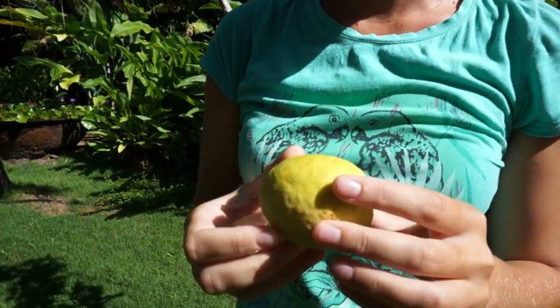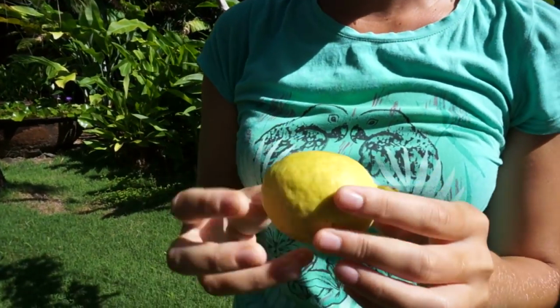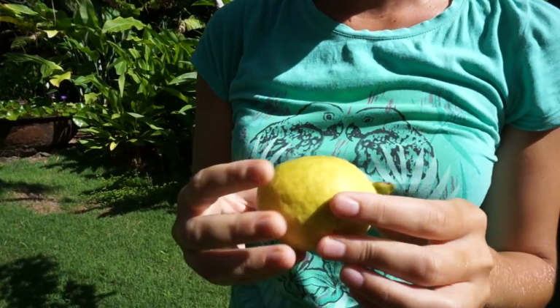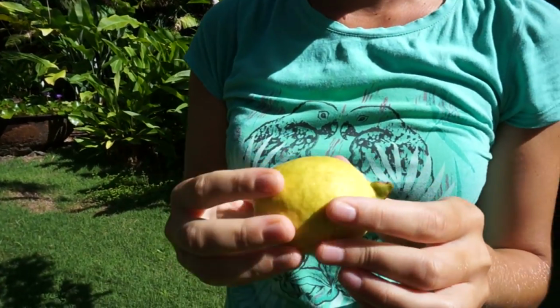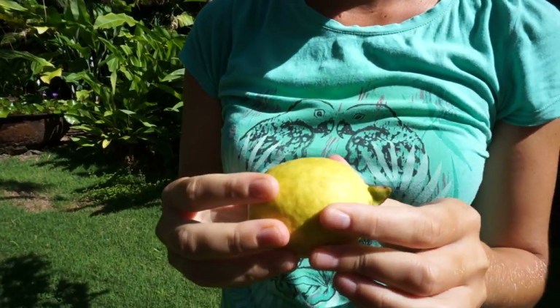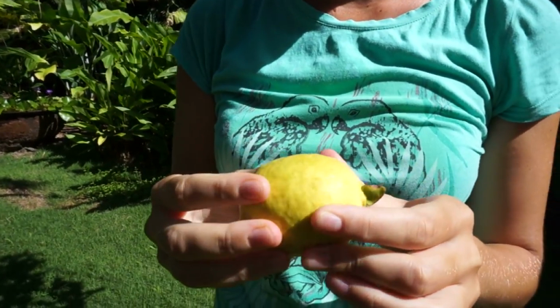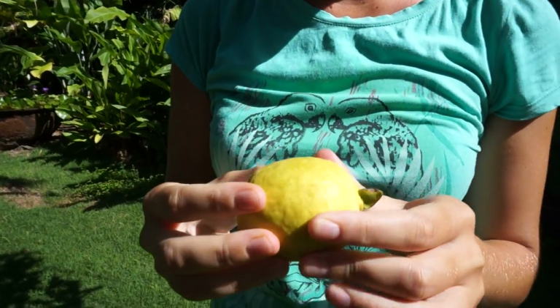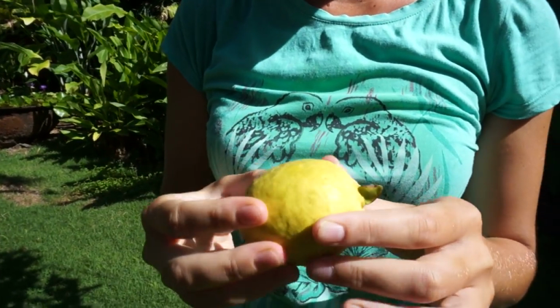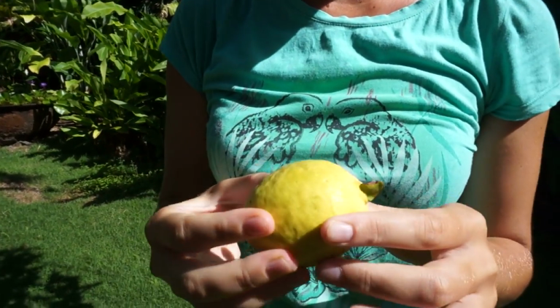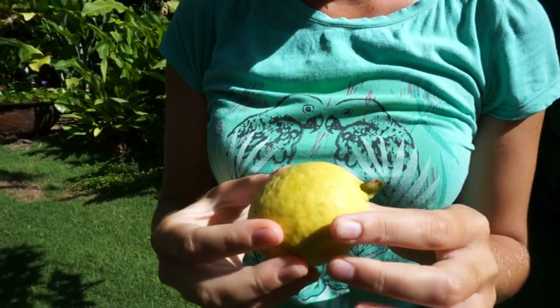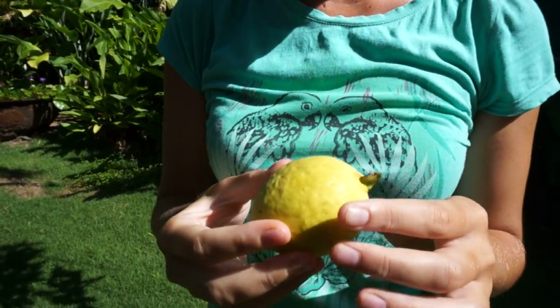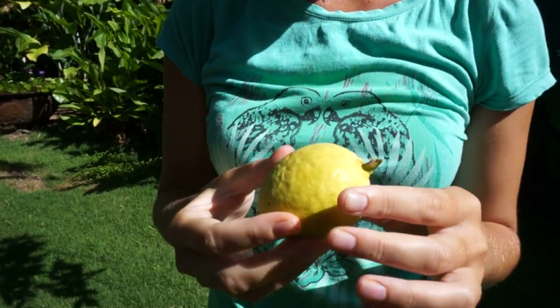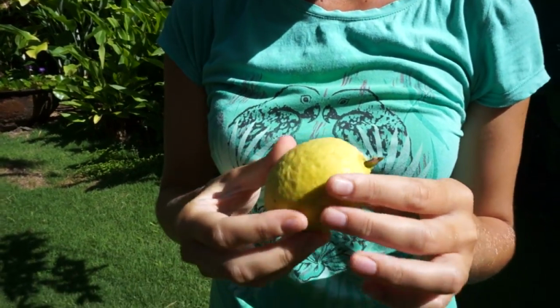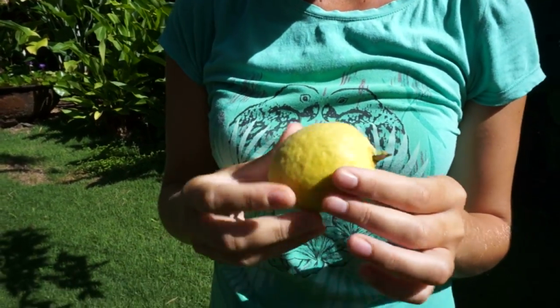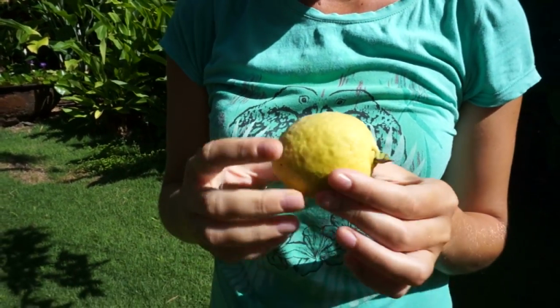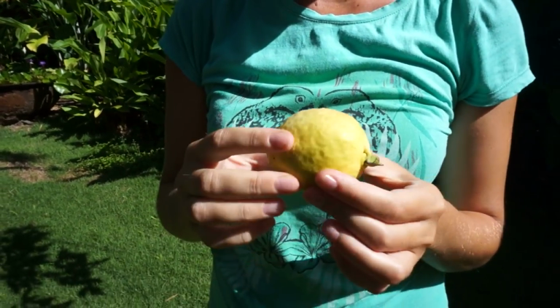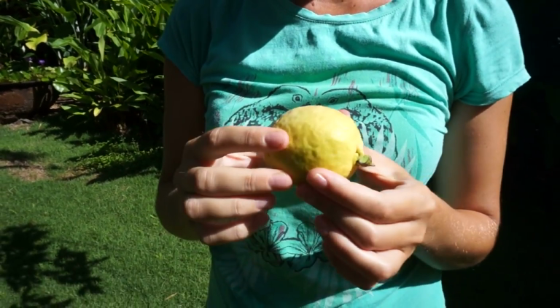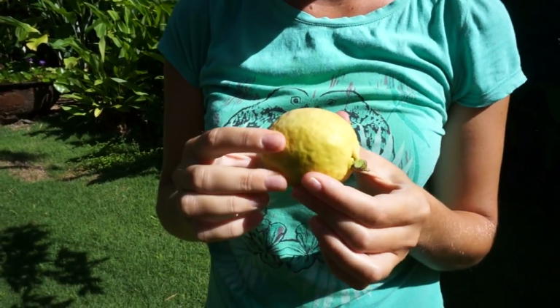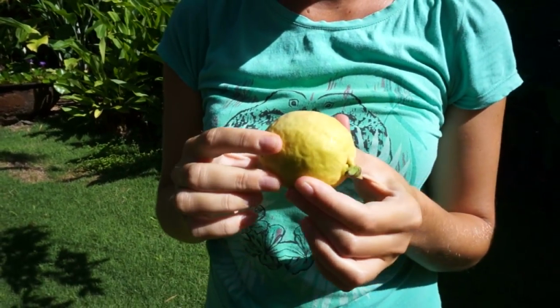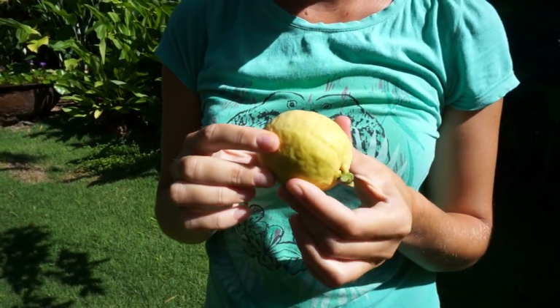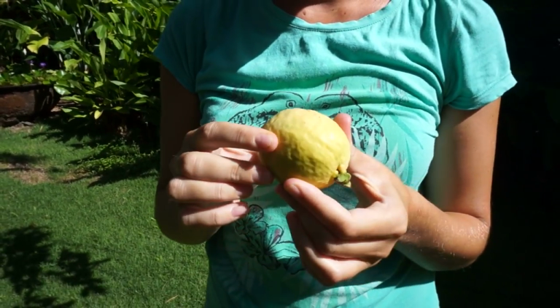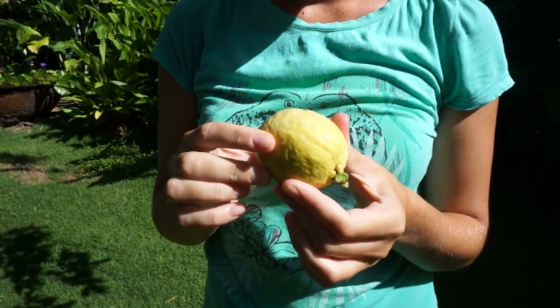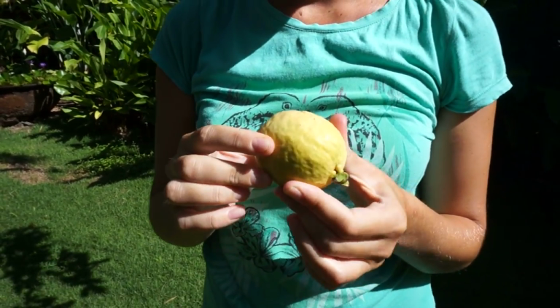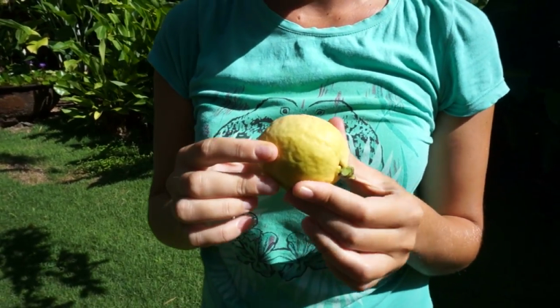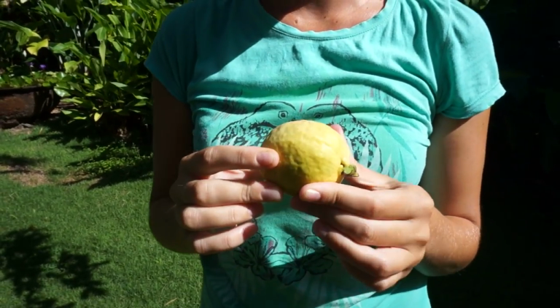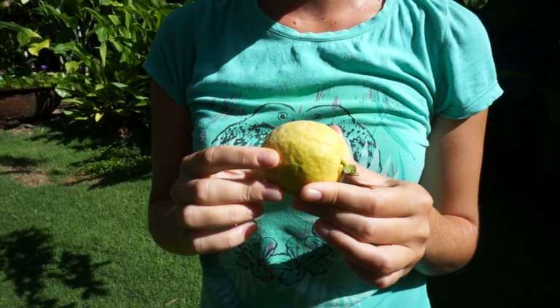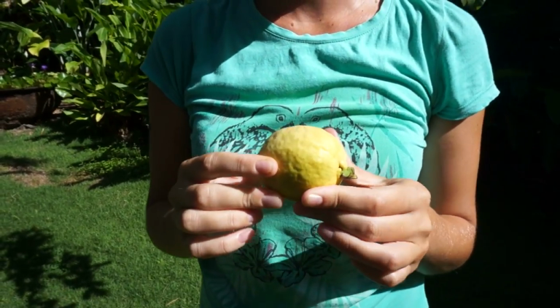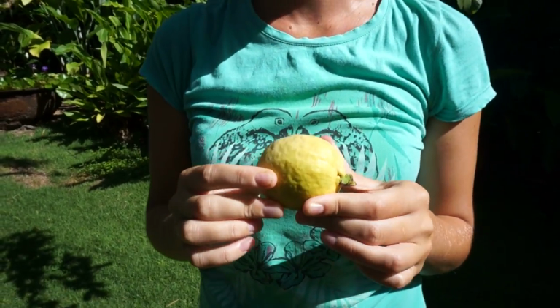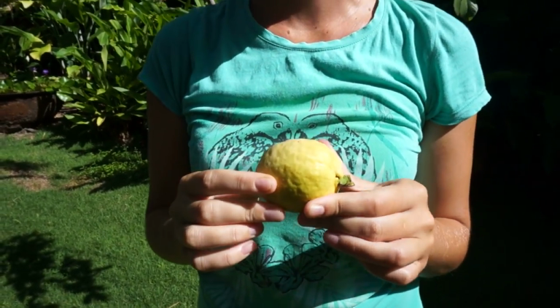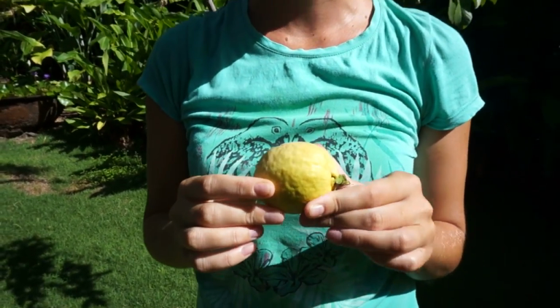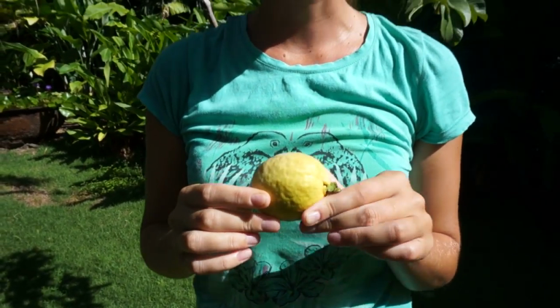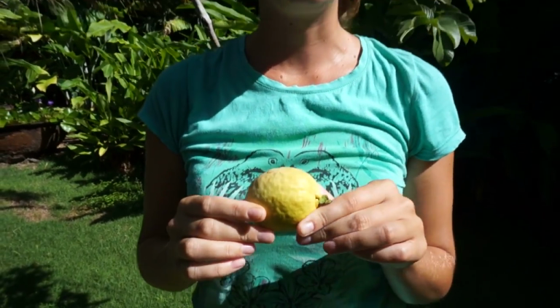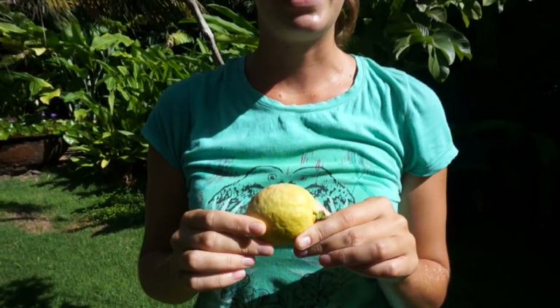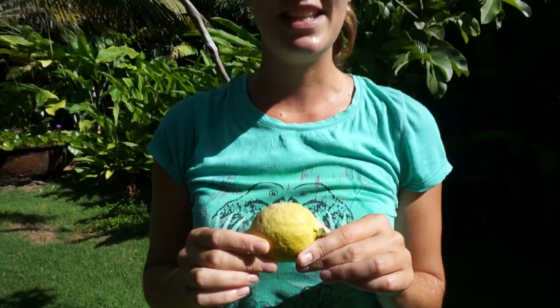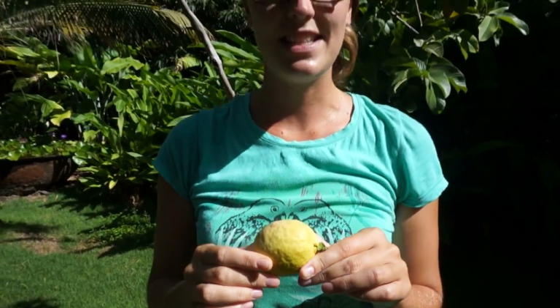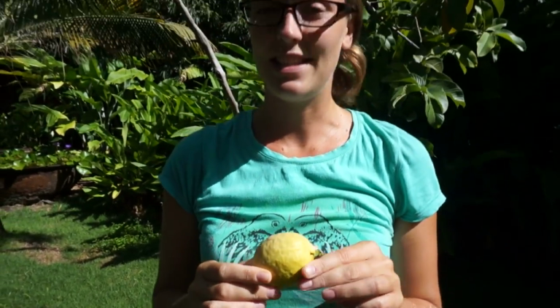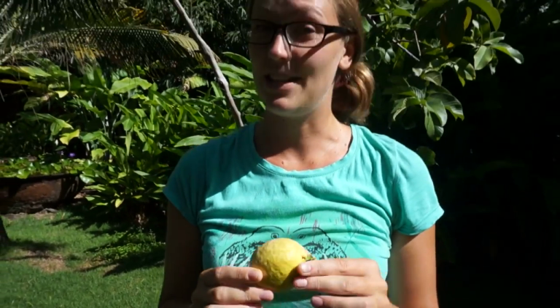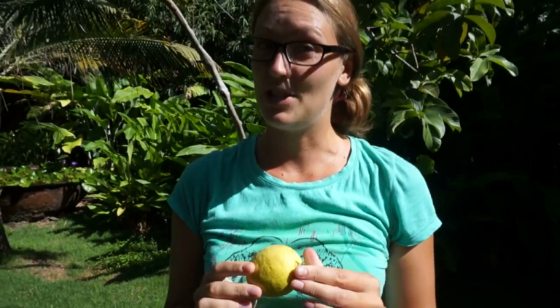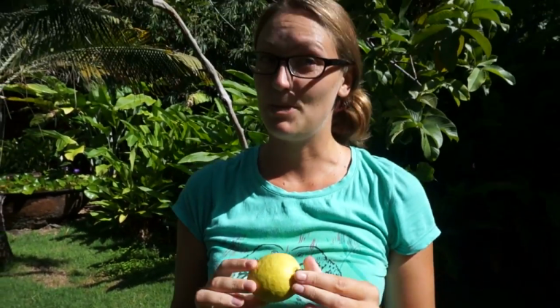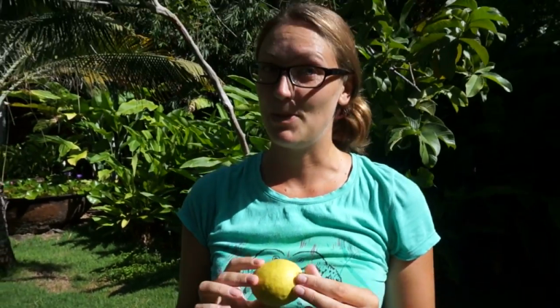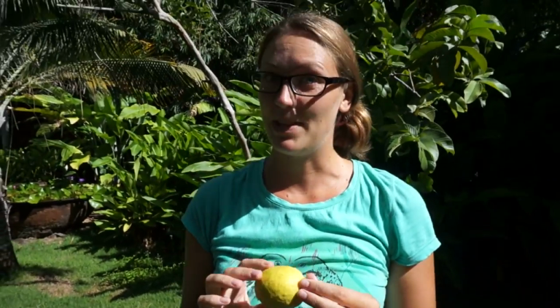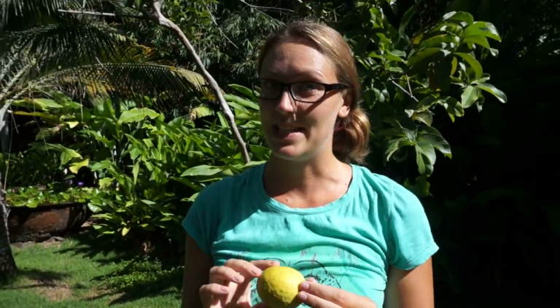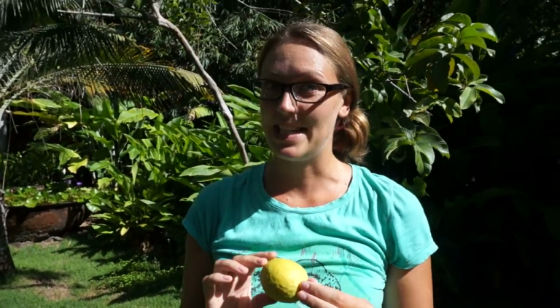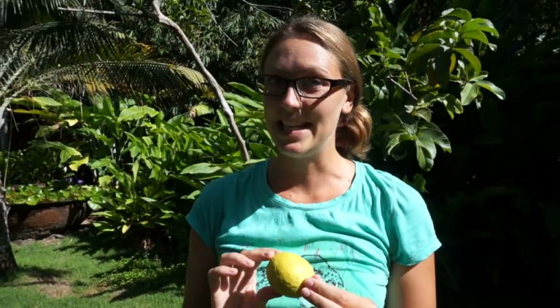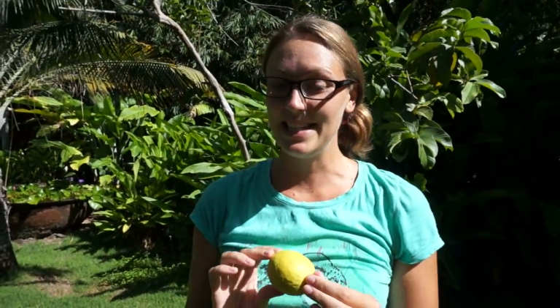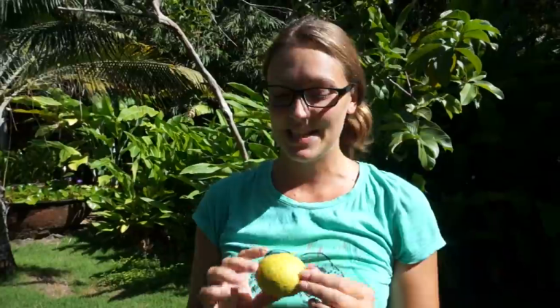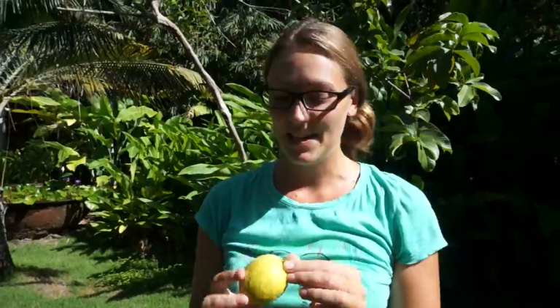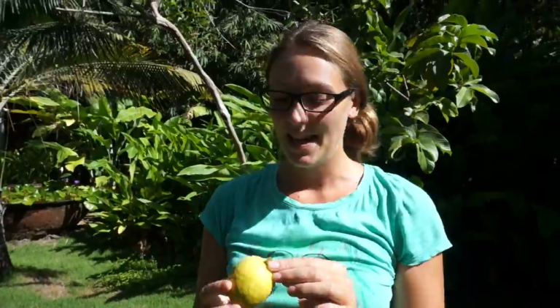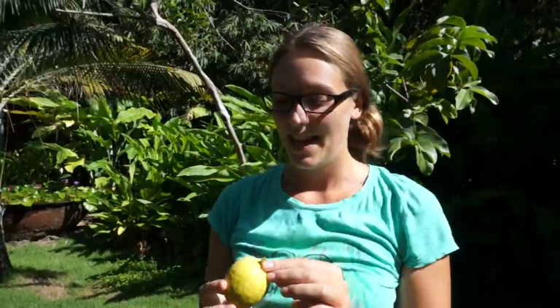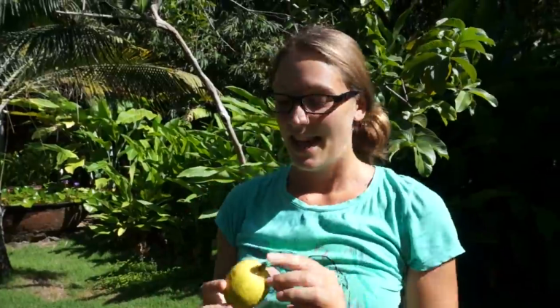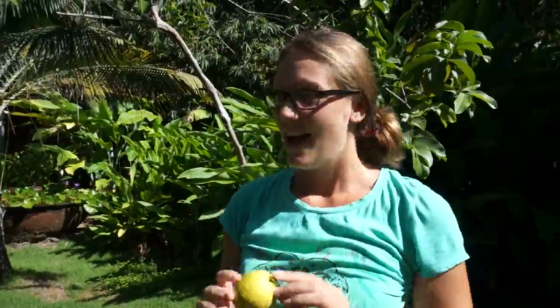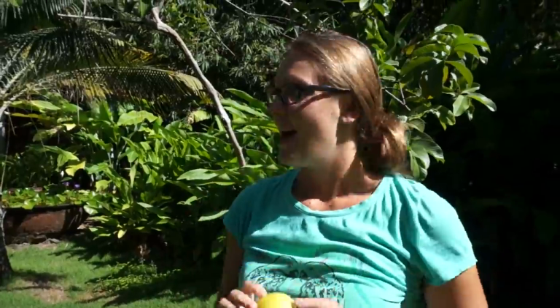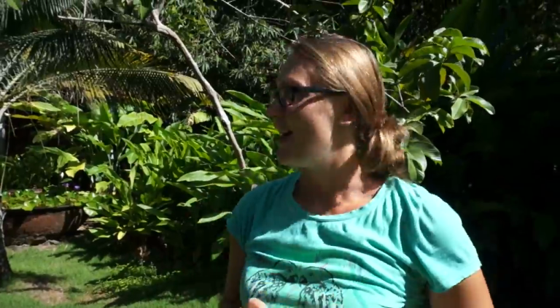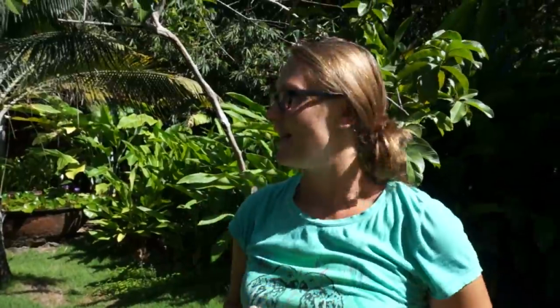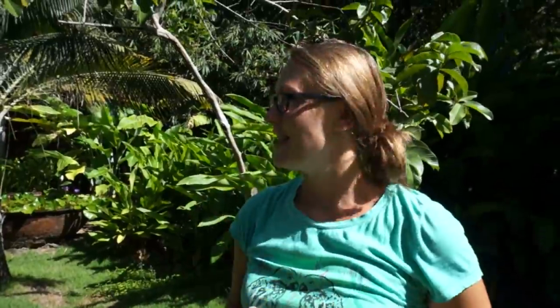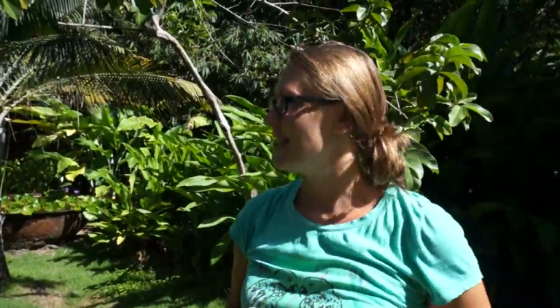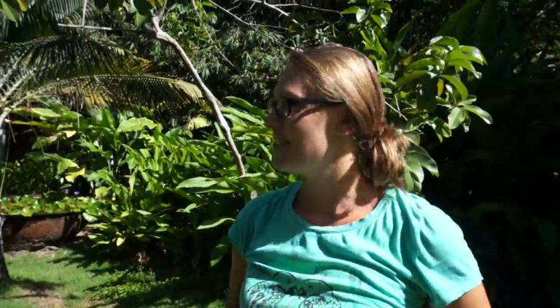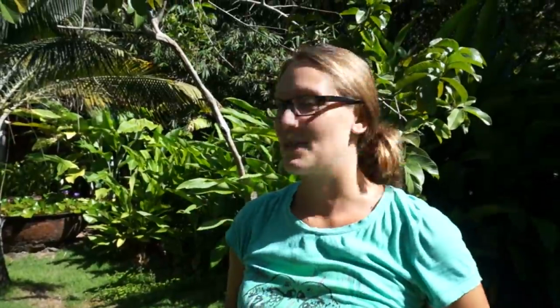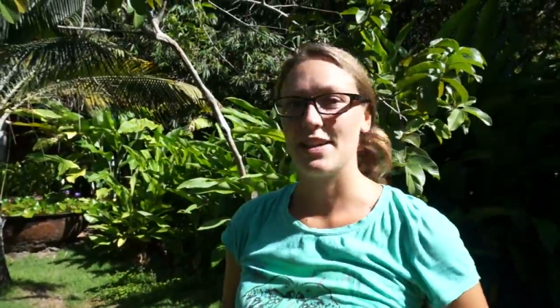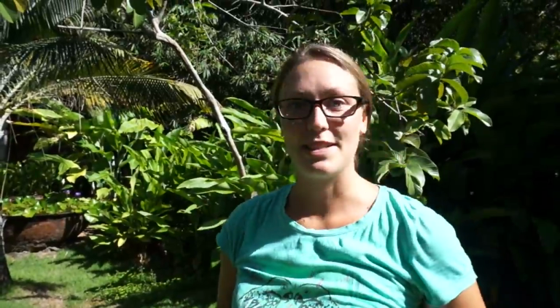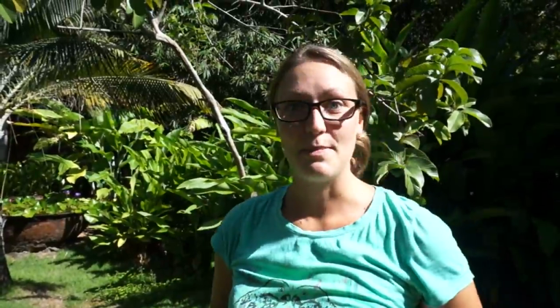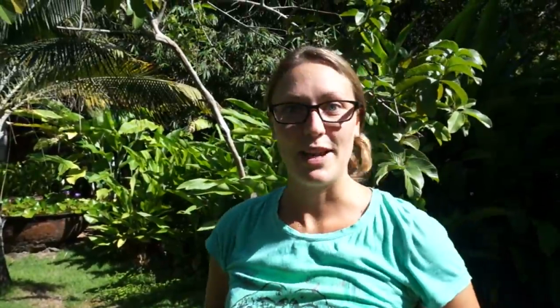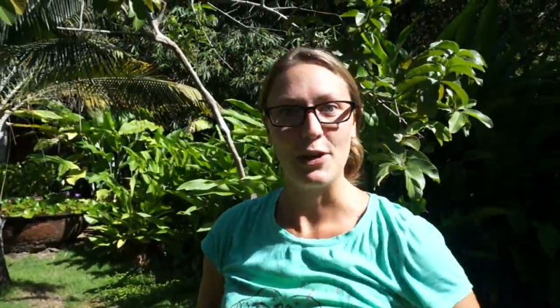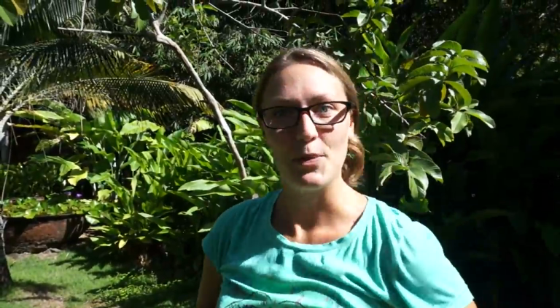I'm gonna put it inside in the ripening drawer for just a couple more days and then it should be ready to eat. Alright, let's go get some mango.